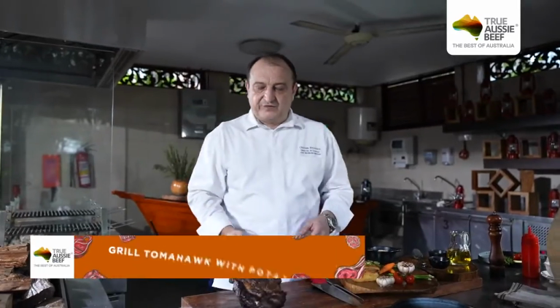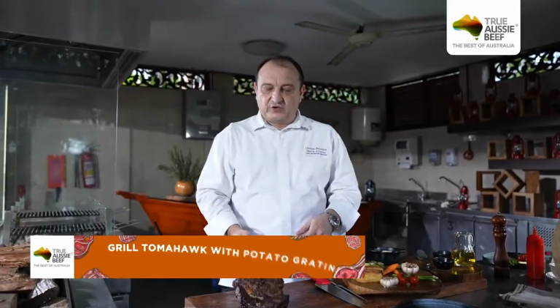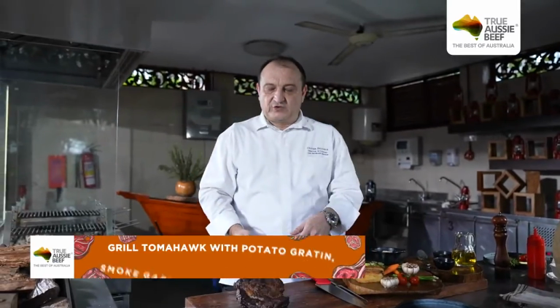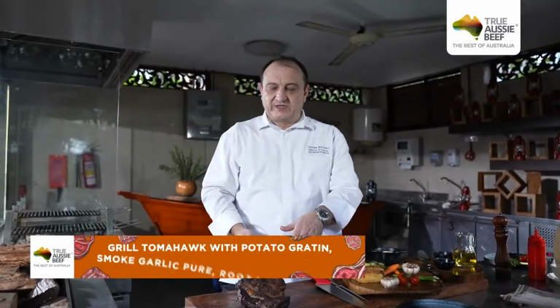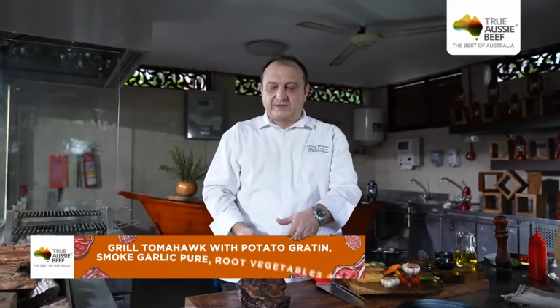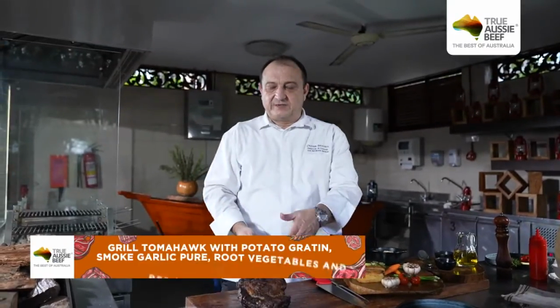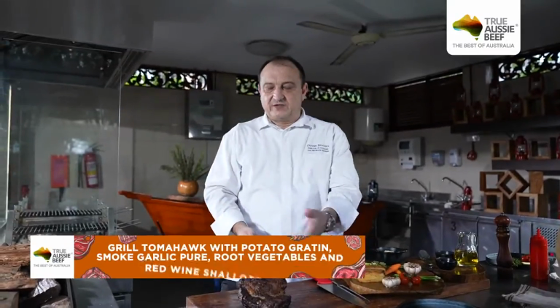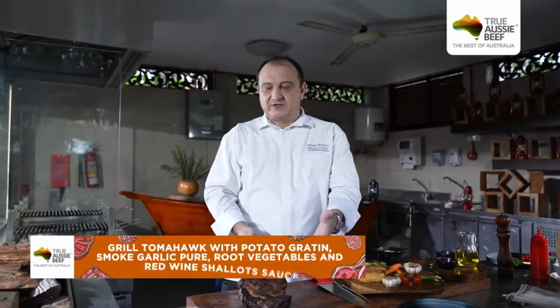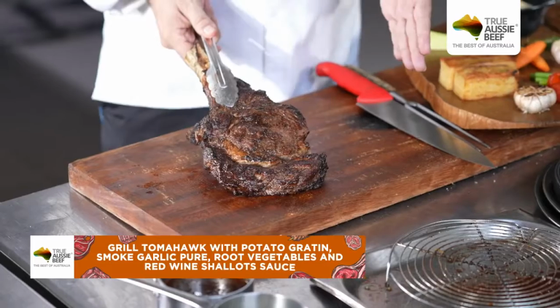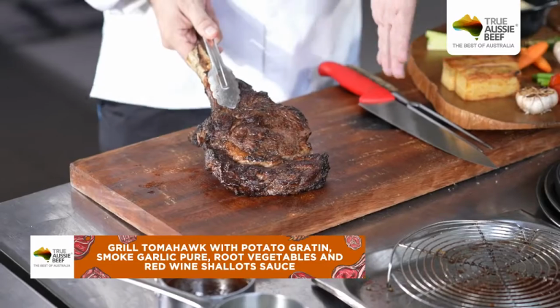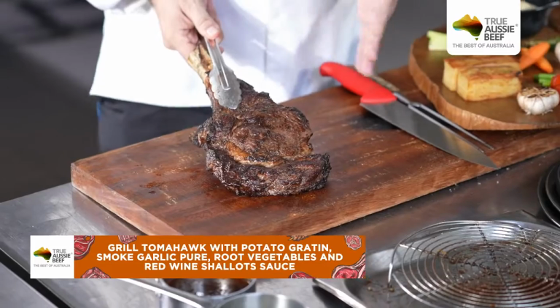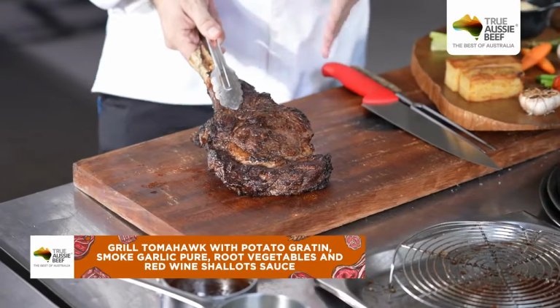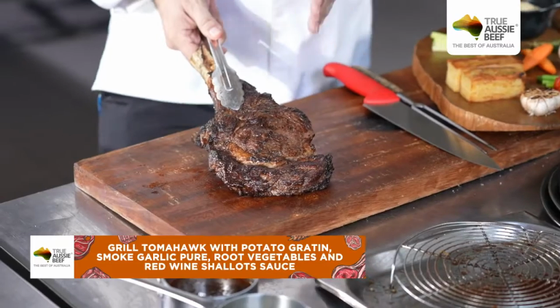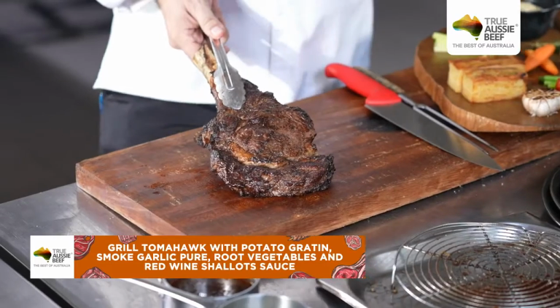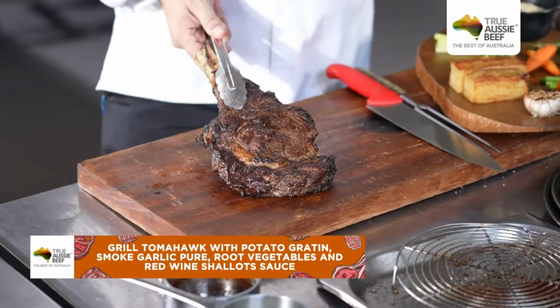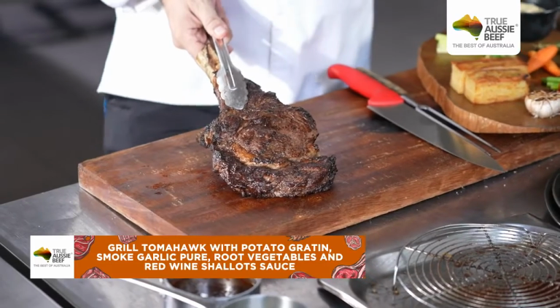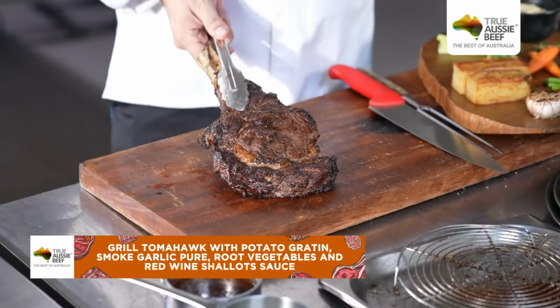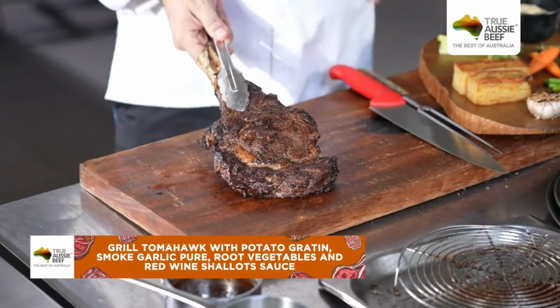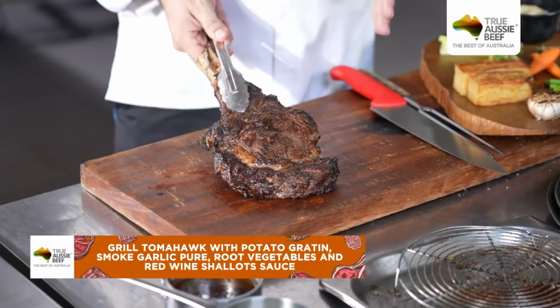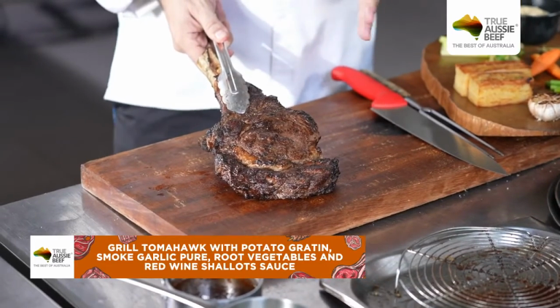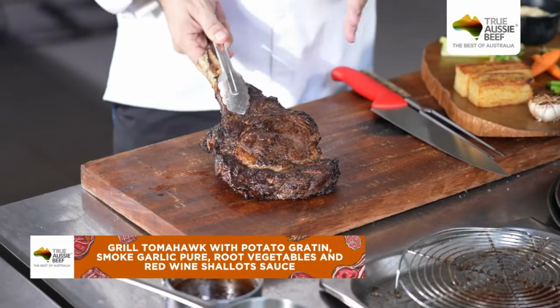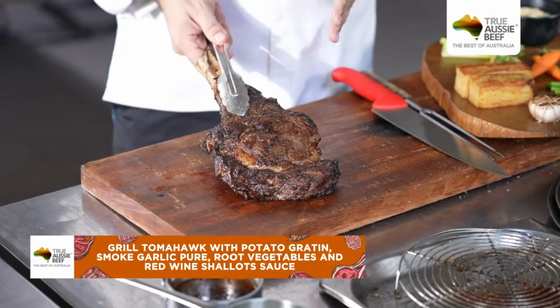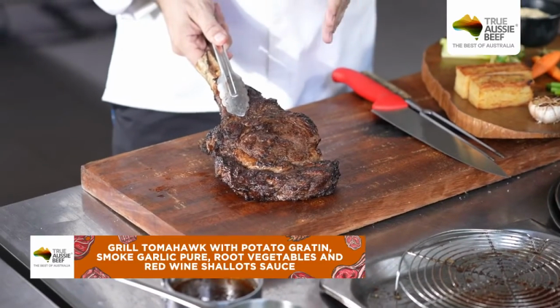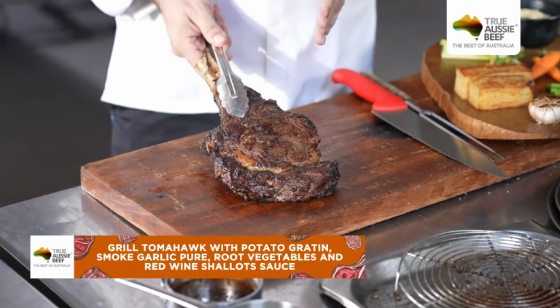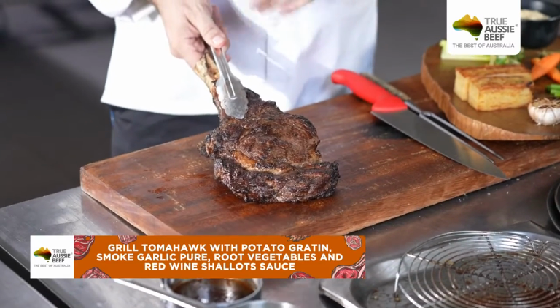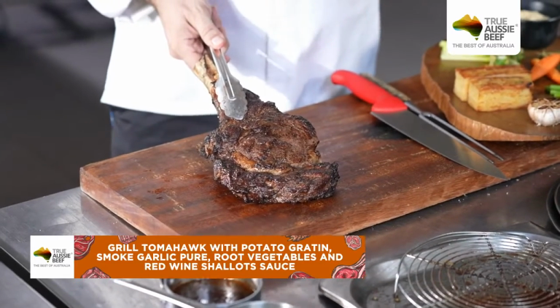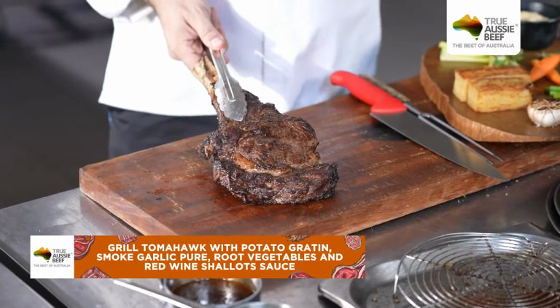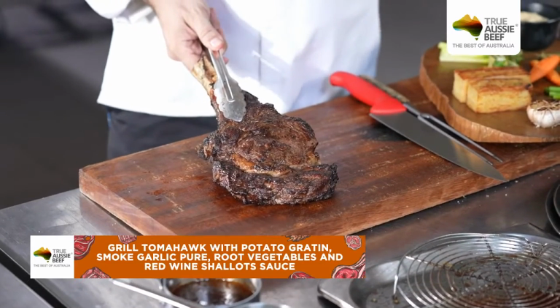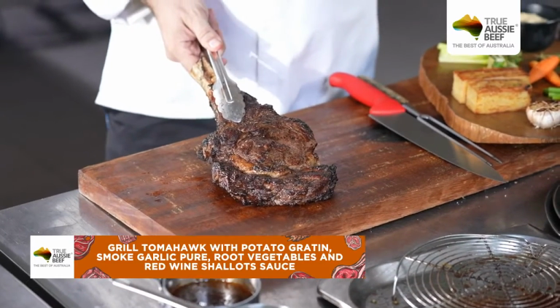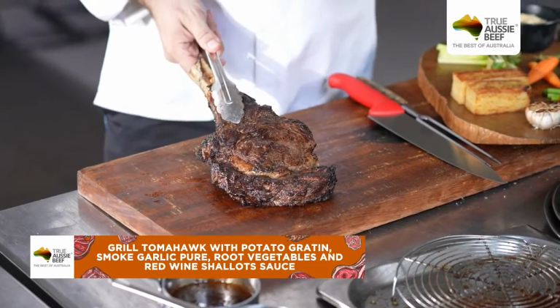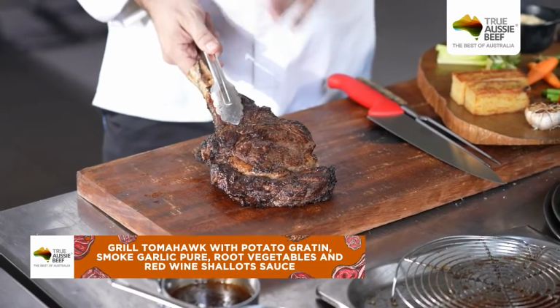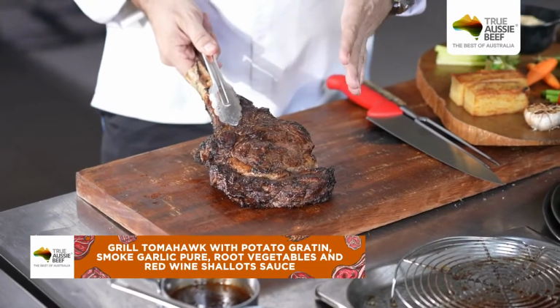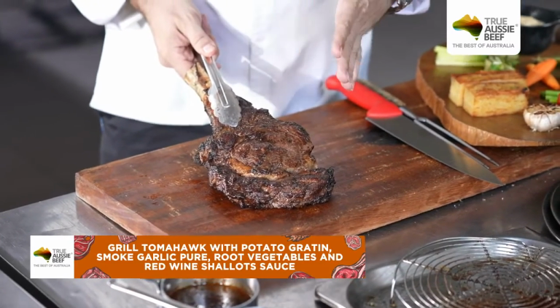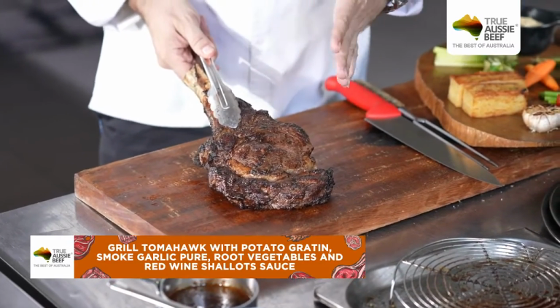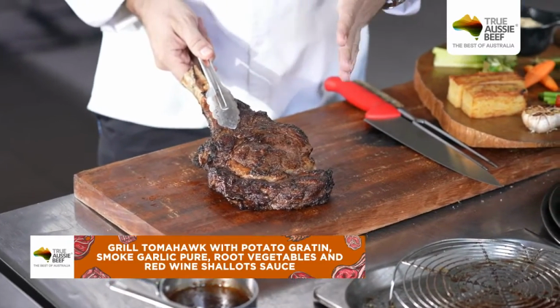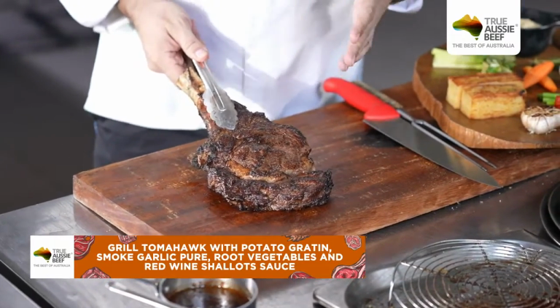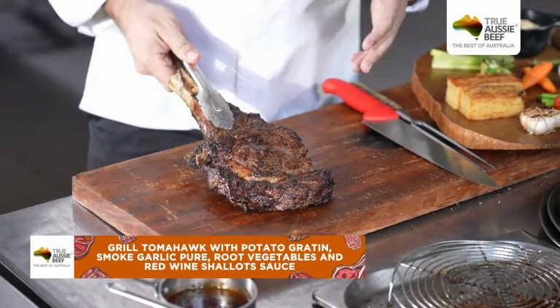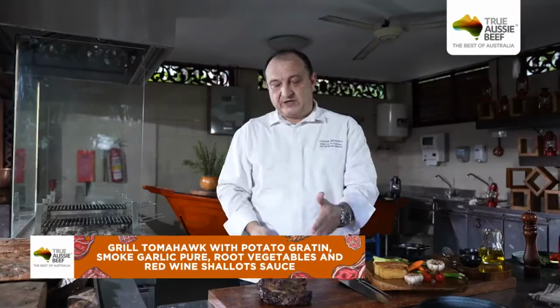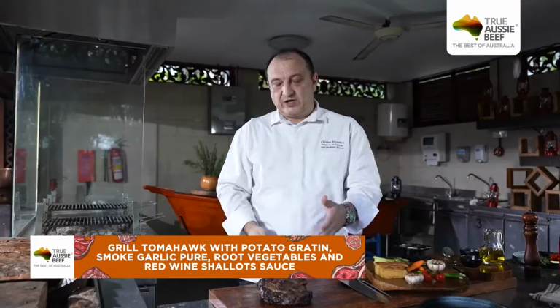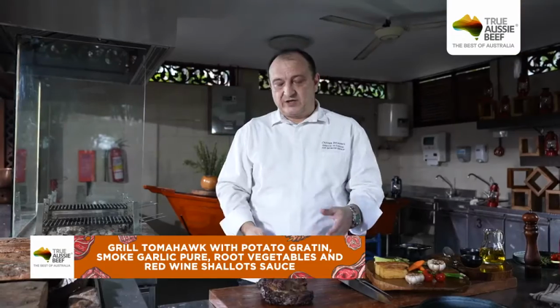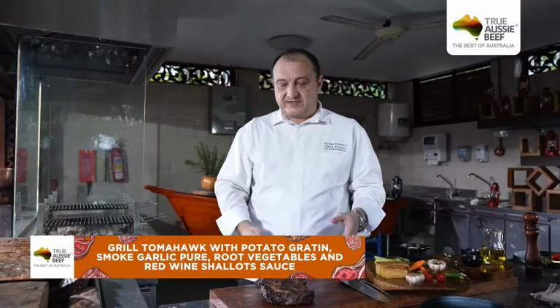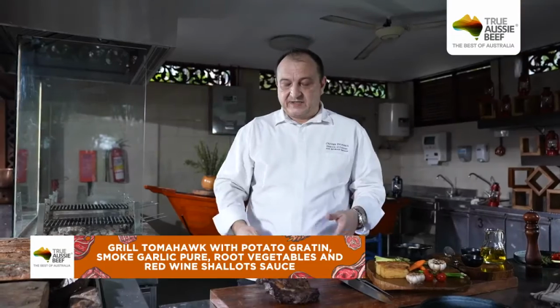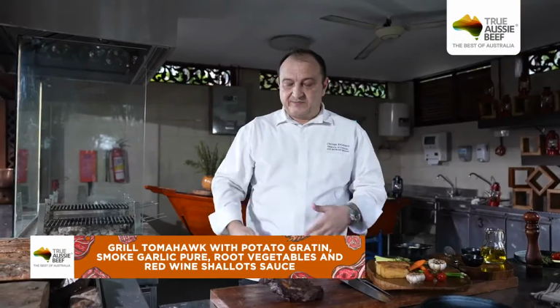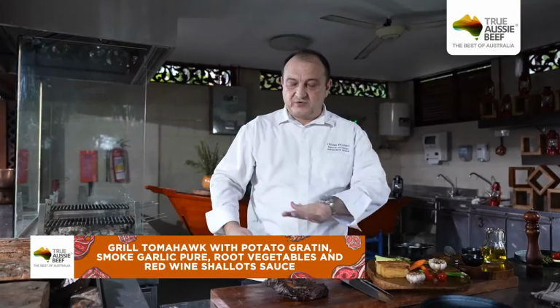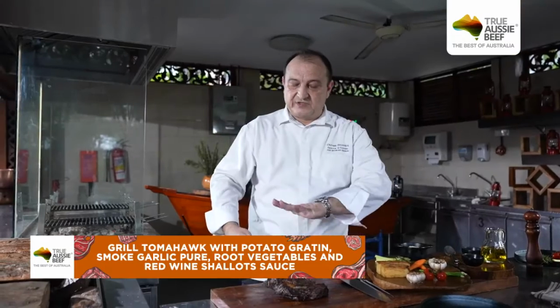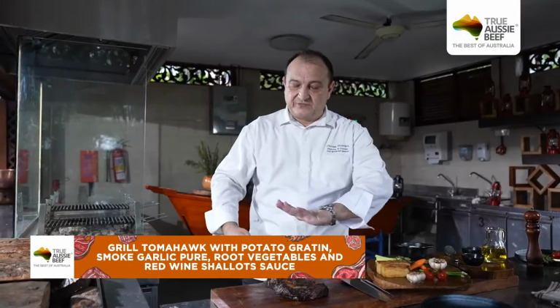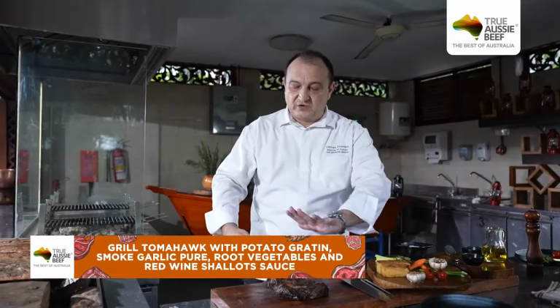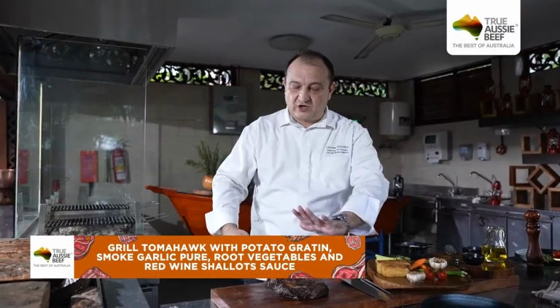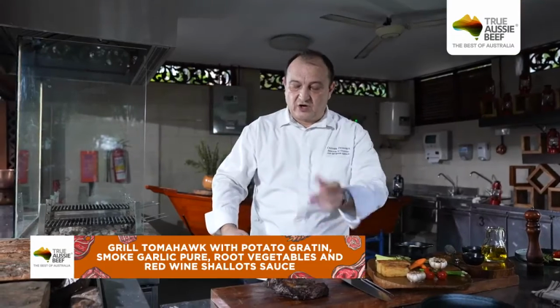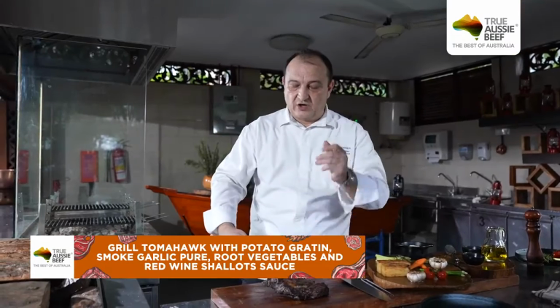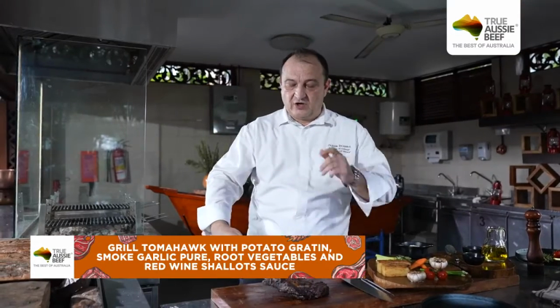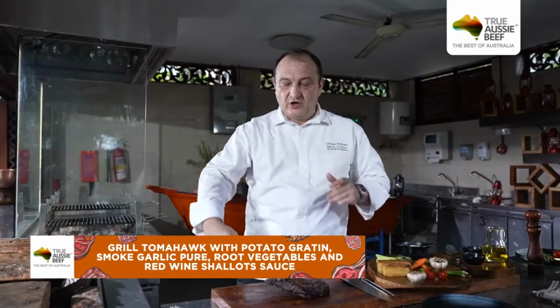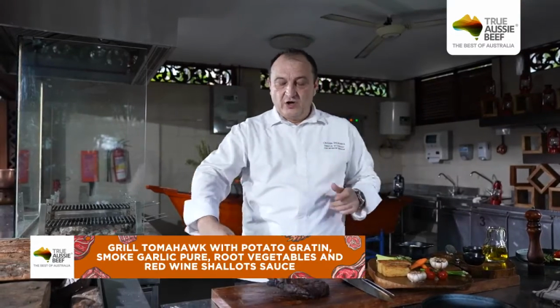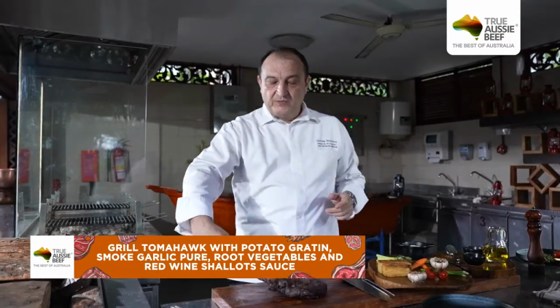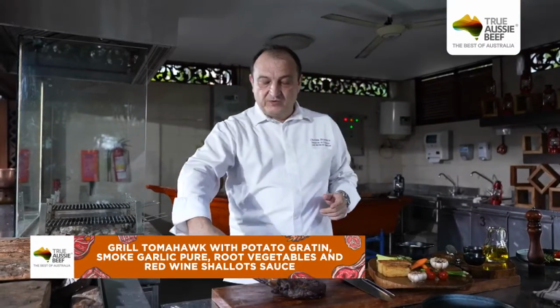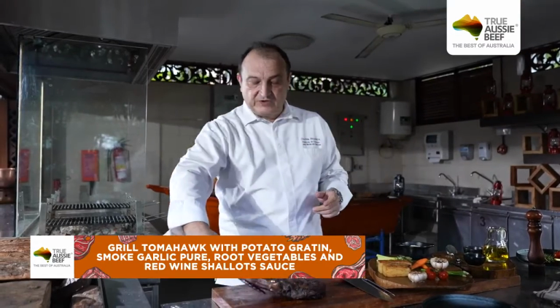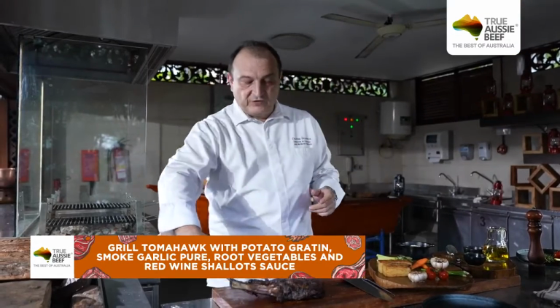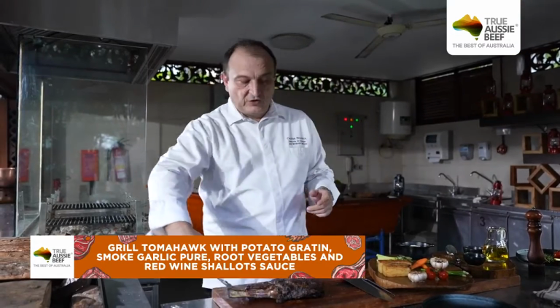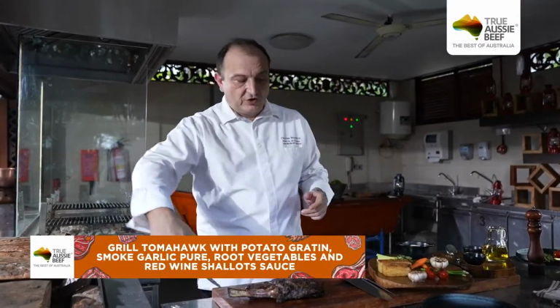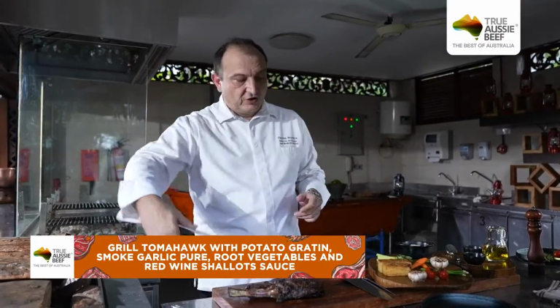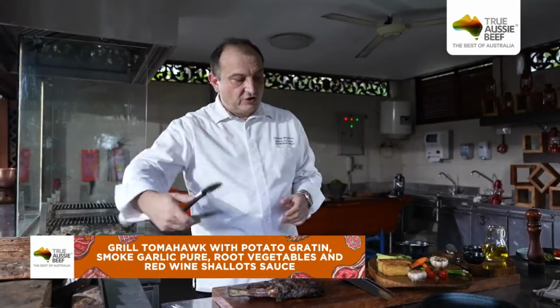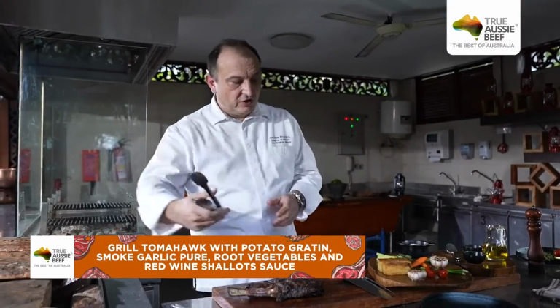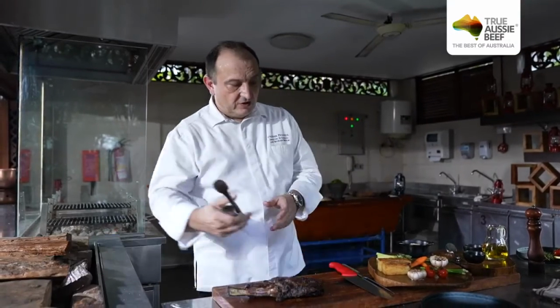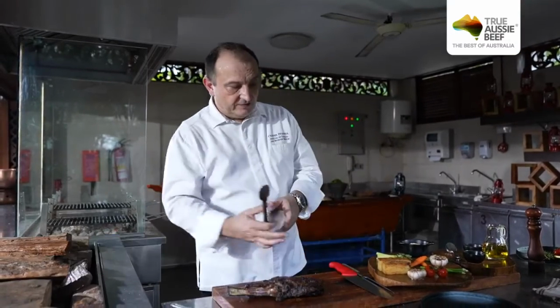After 20 minutes of cooking, you can see this Australian meat is beautifully crusty with a beautiful golden colour.